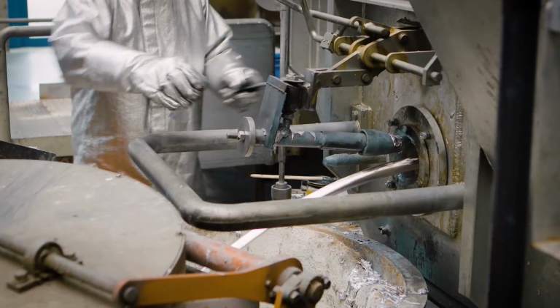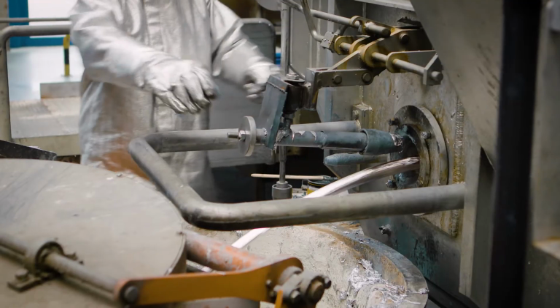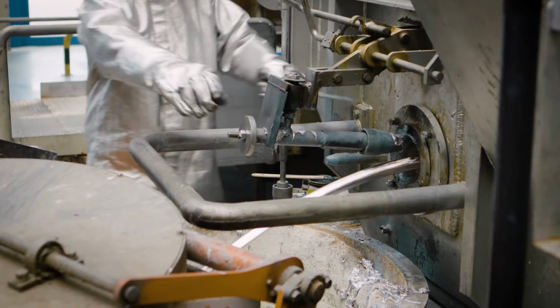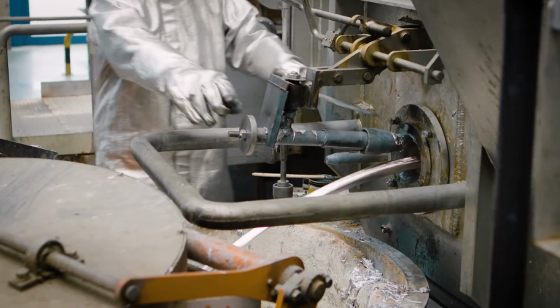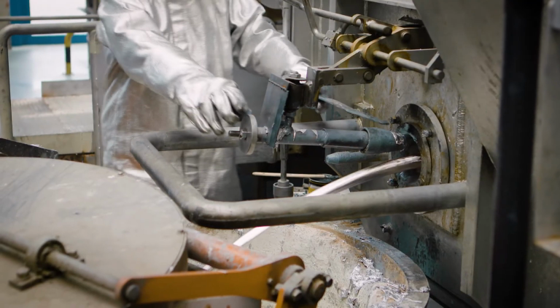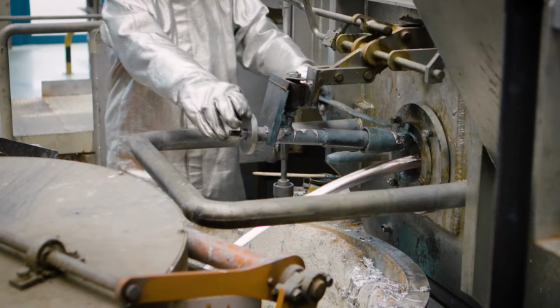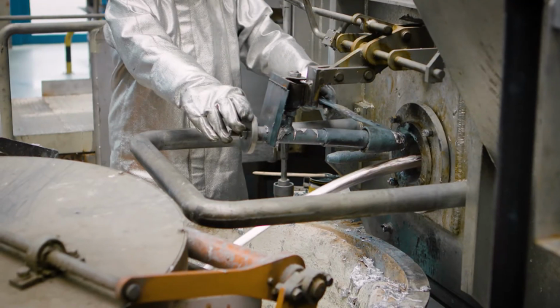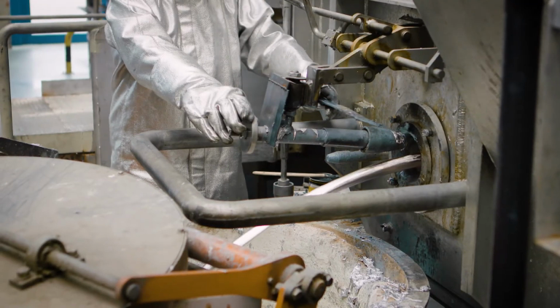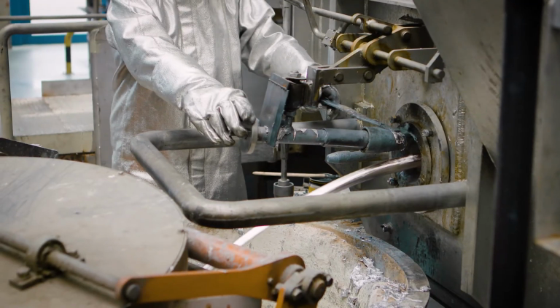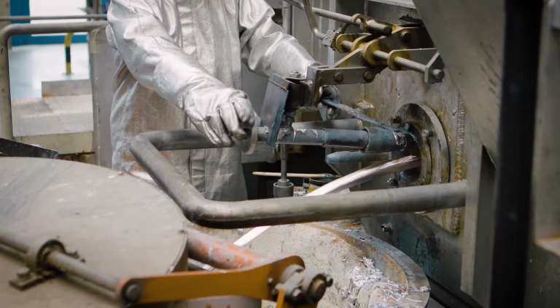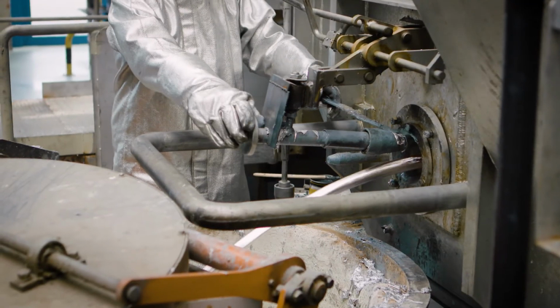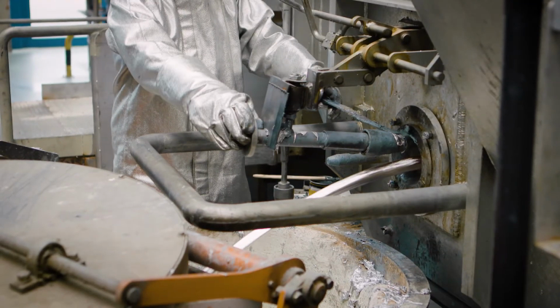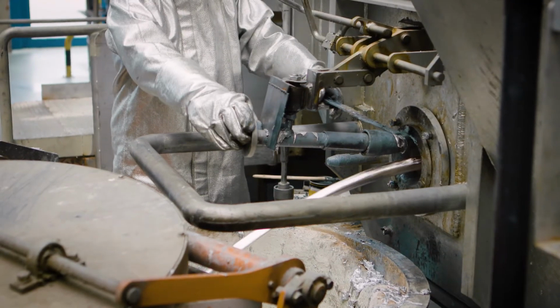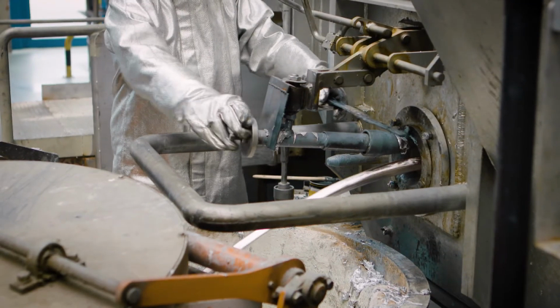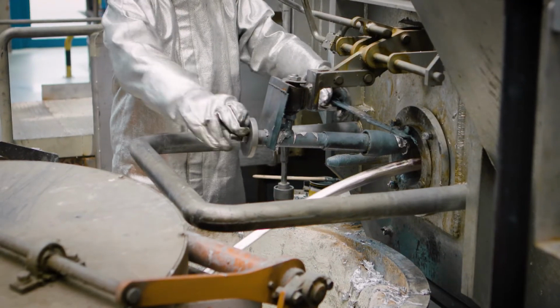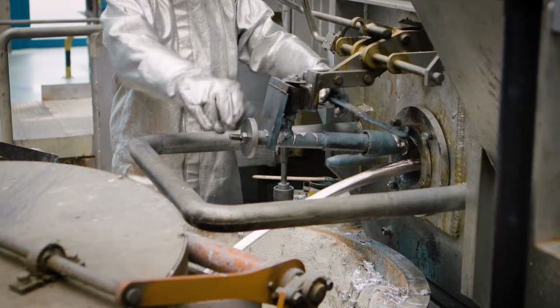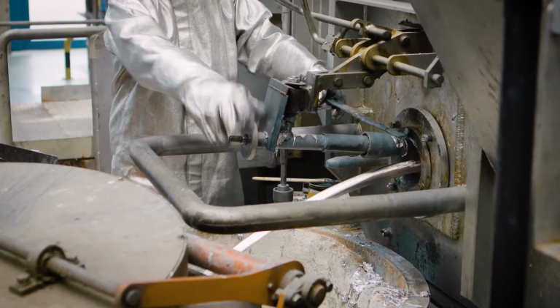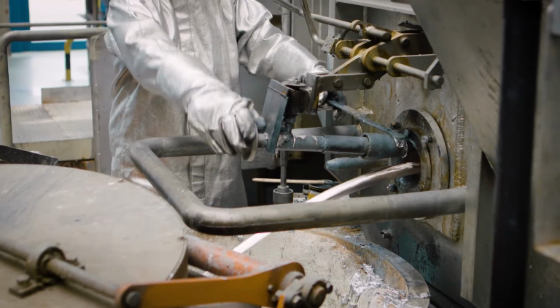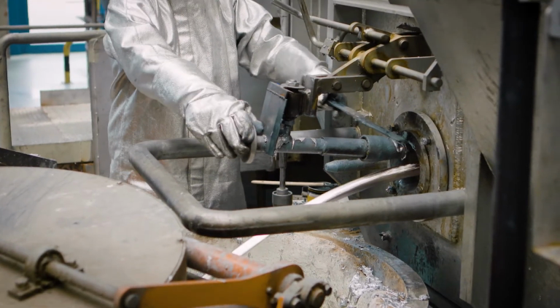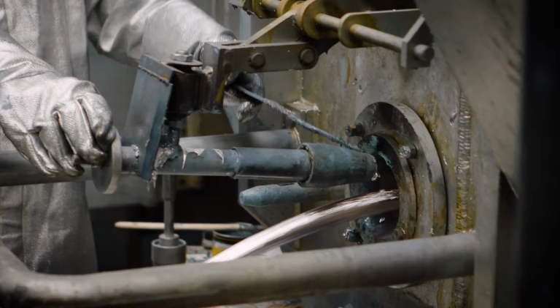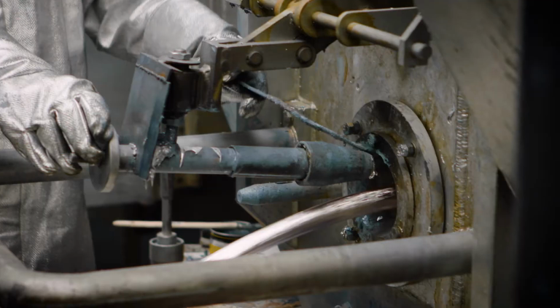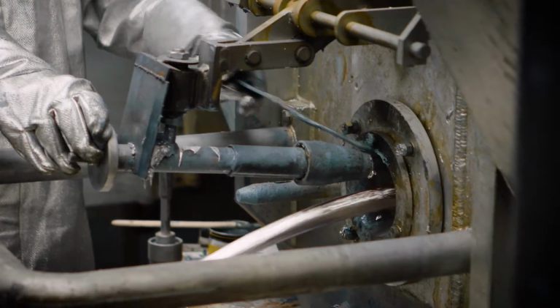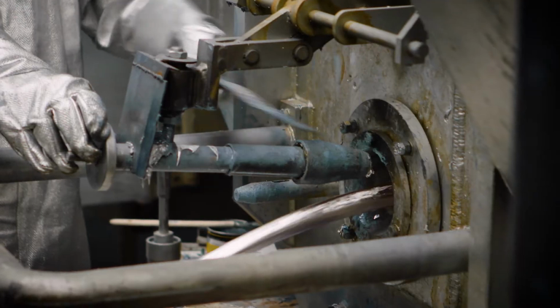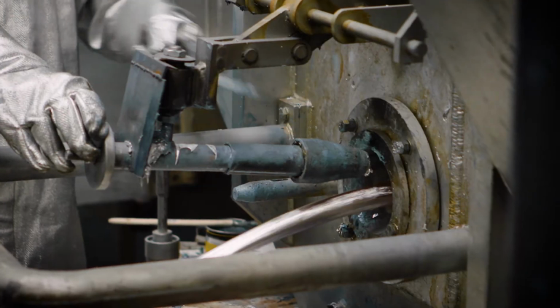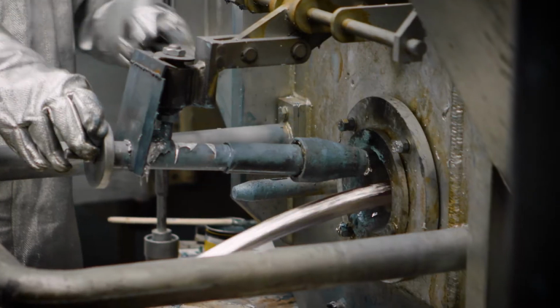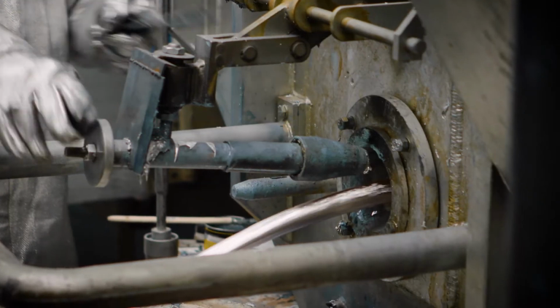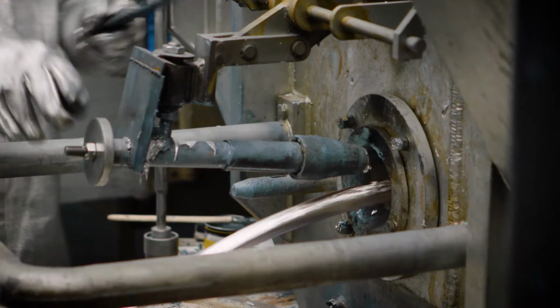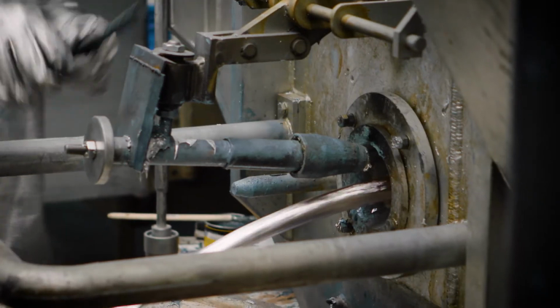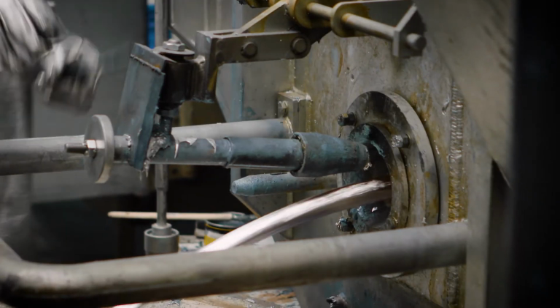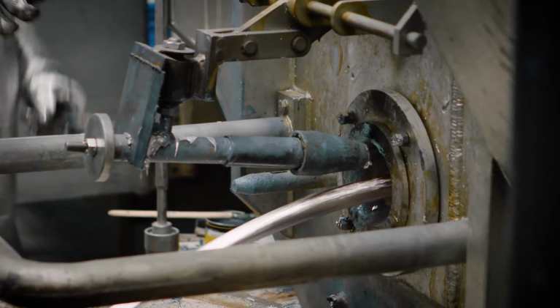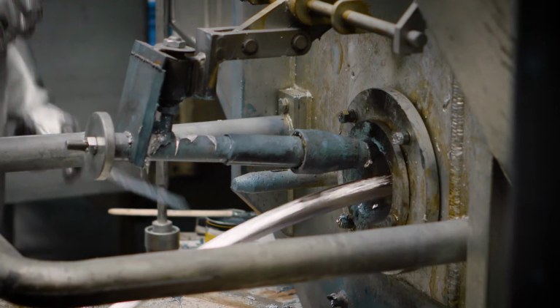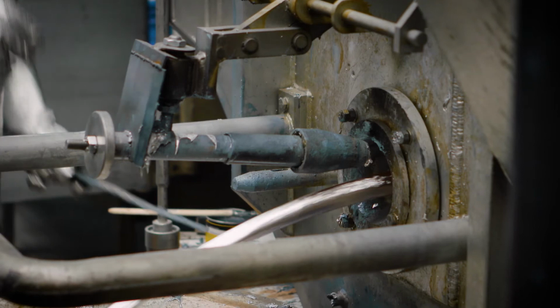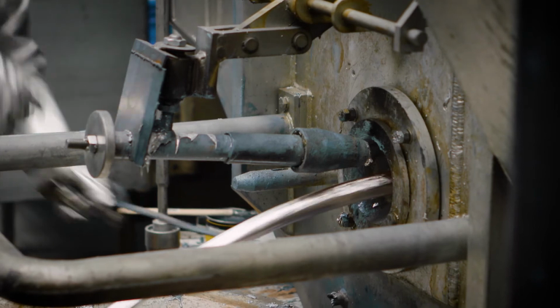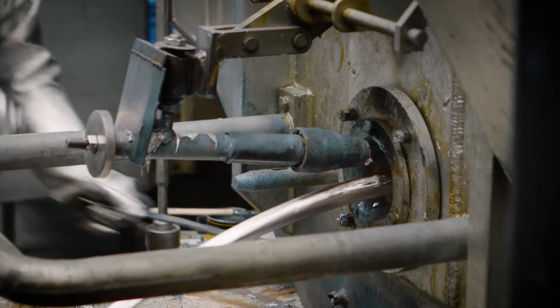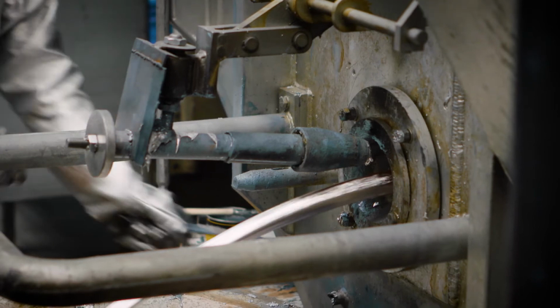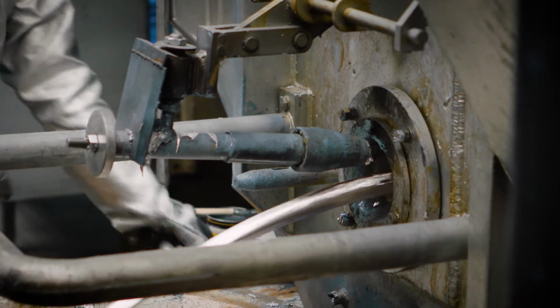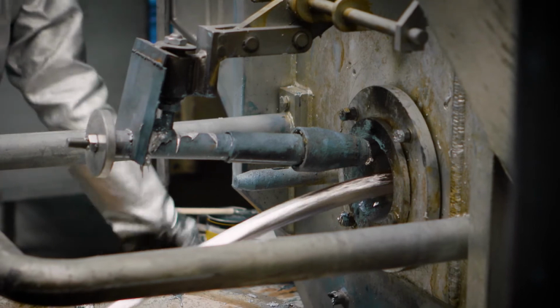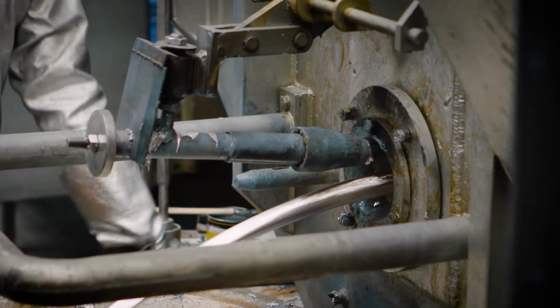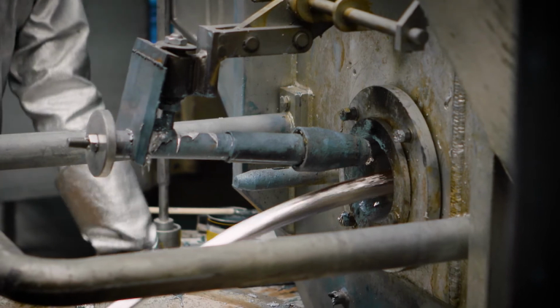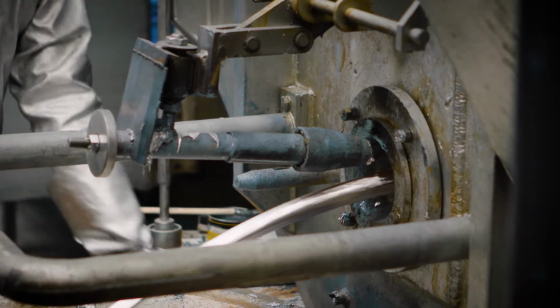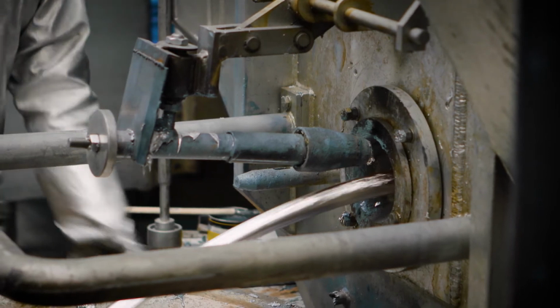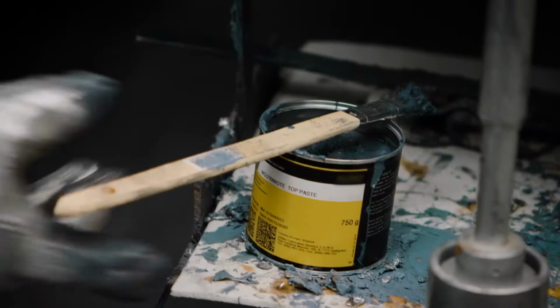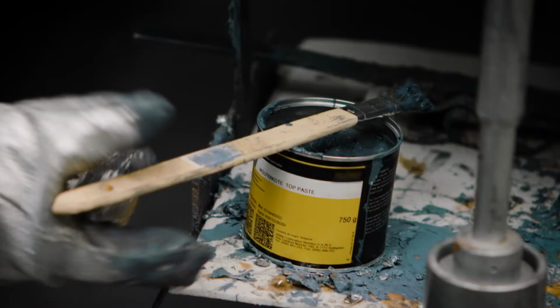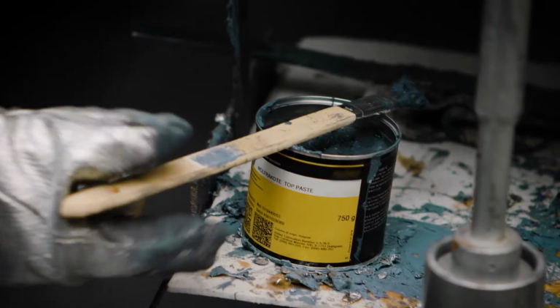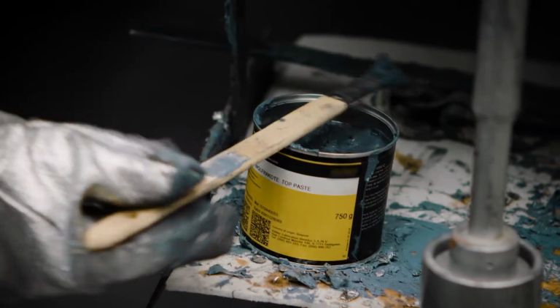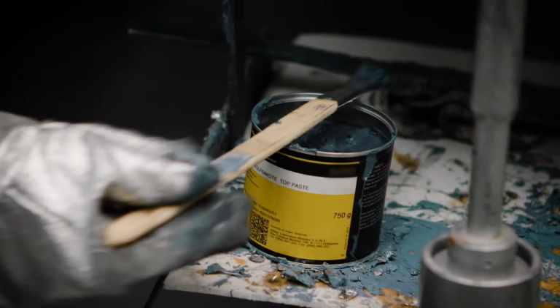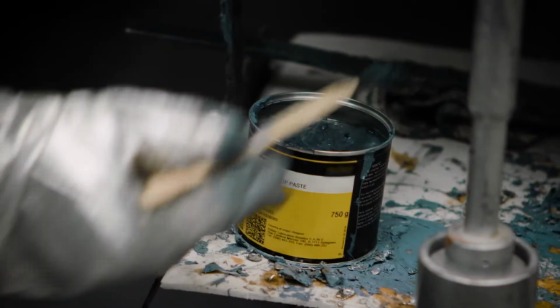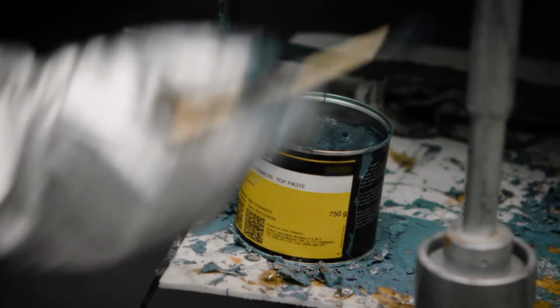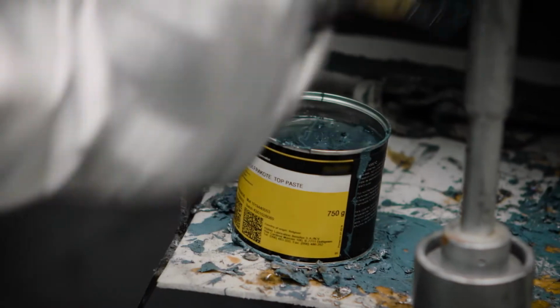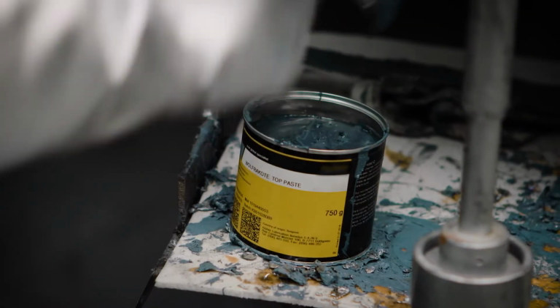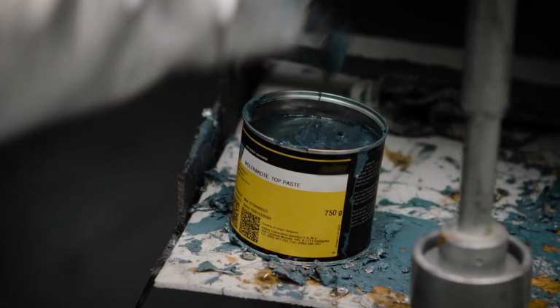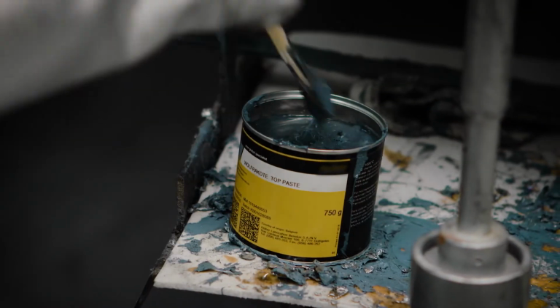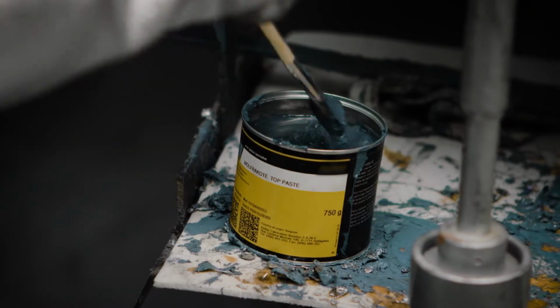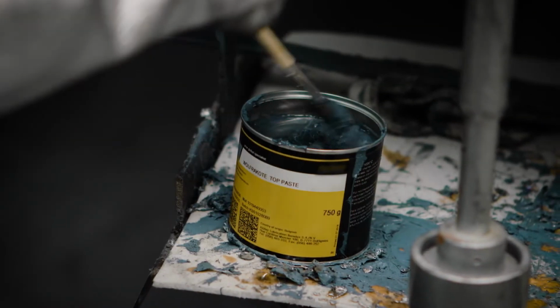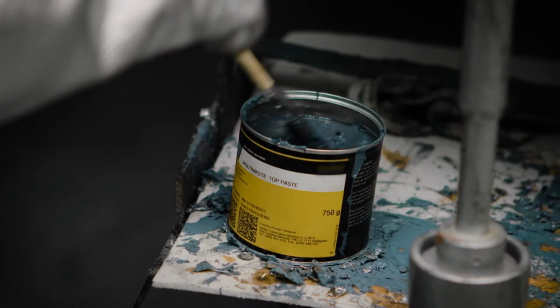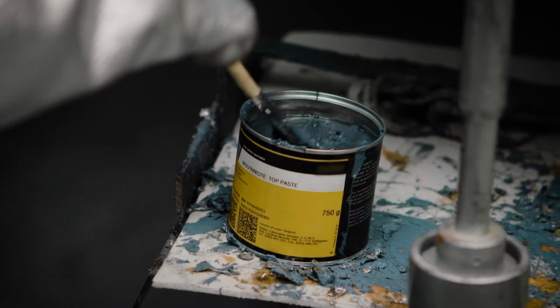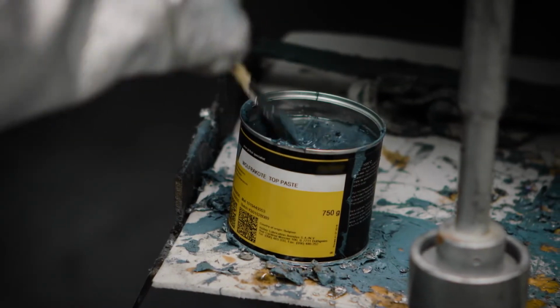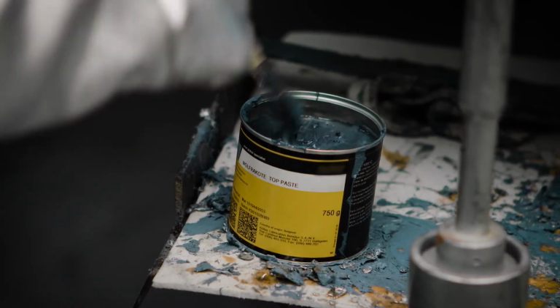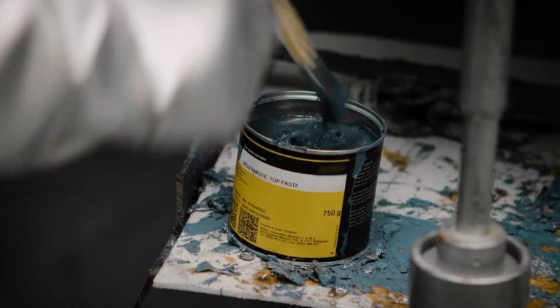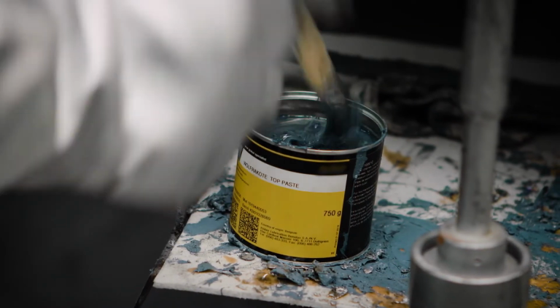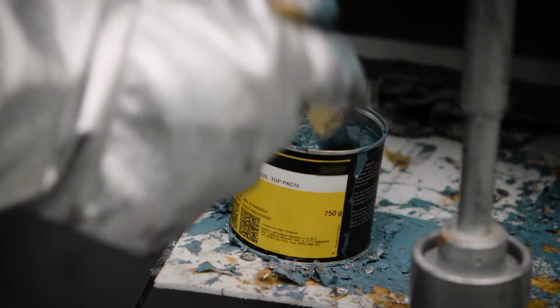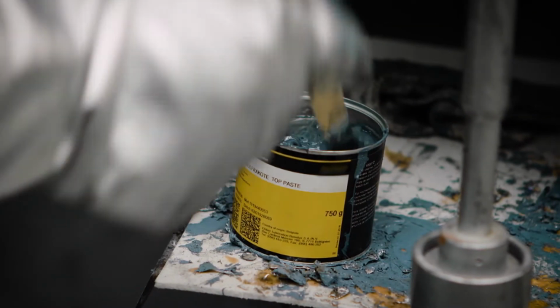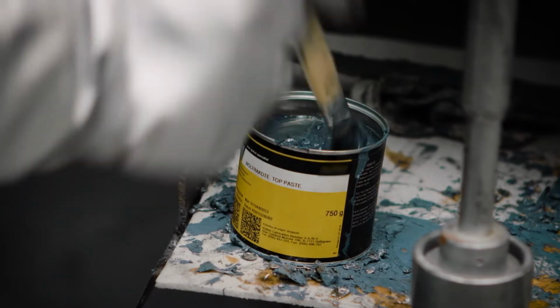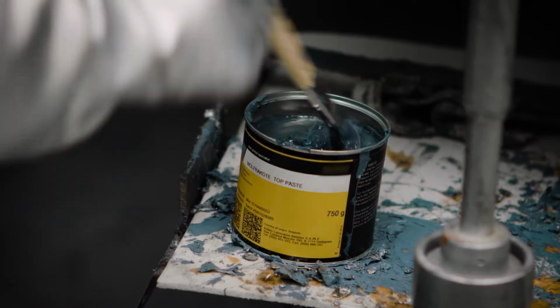During the liquid metal extraction, you clean the ceramic parts with a suitable tool and coat them with a graphite coating.